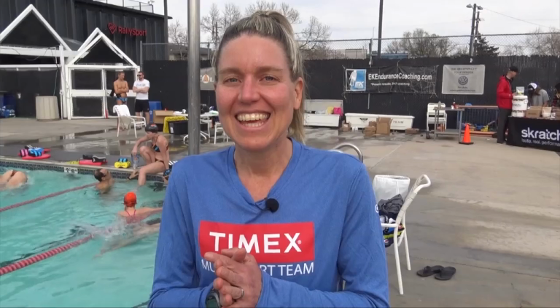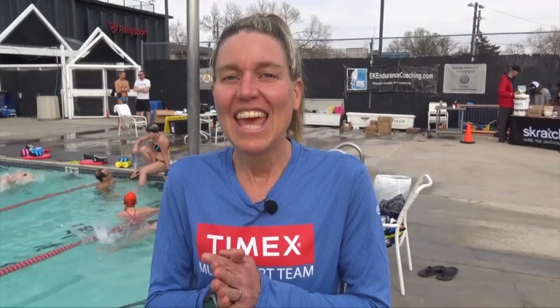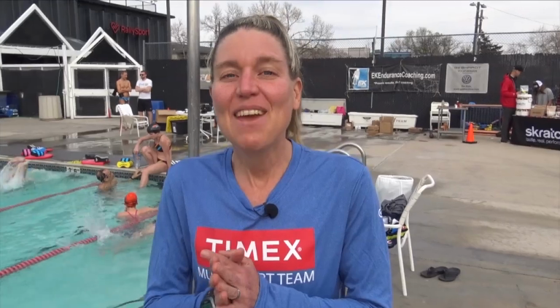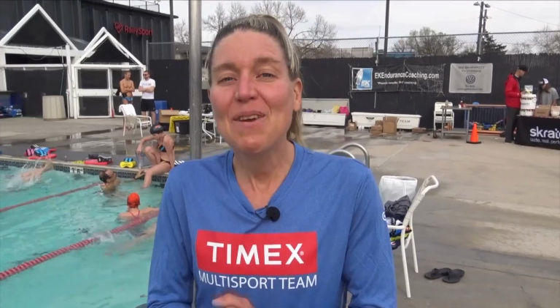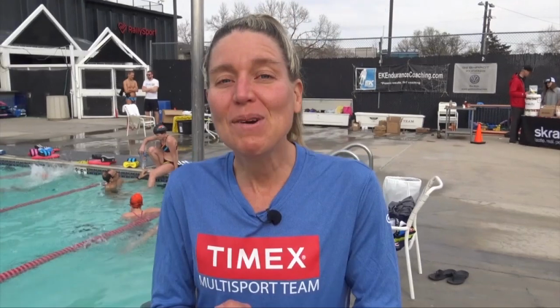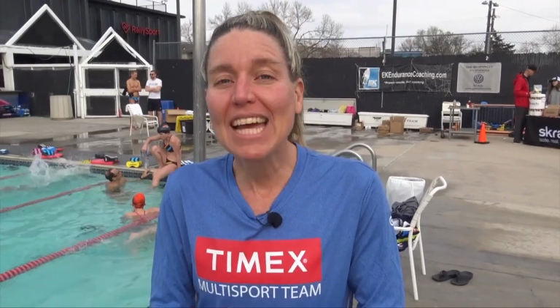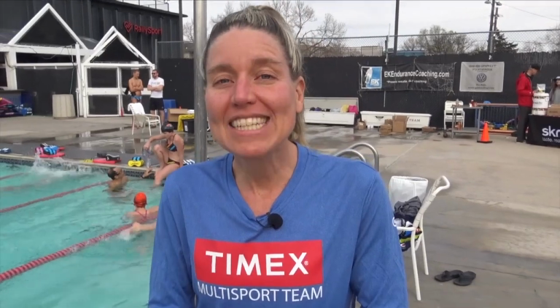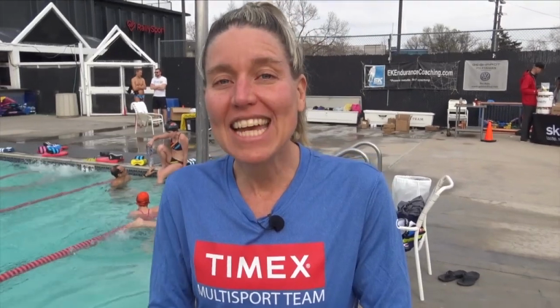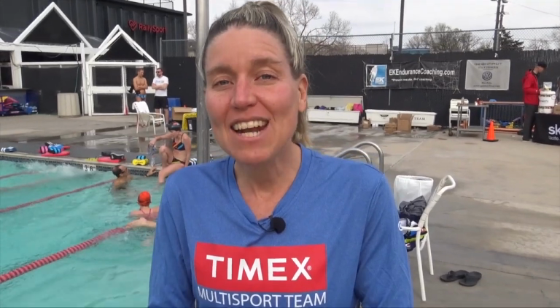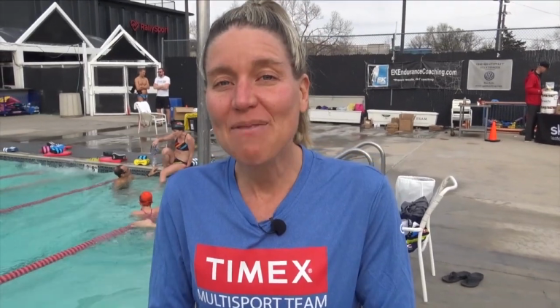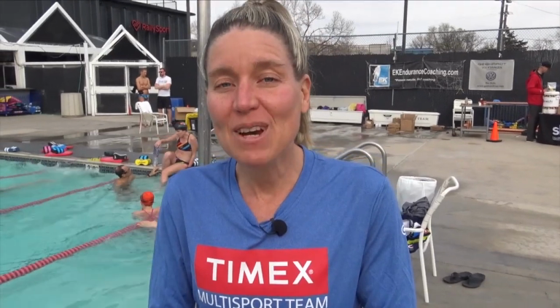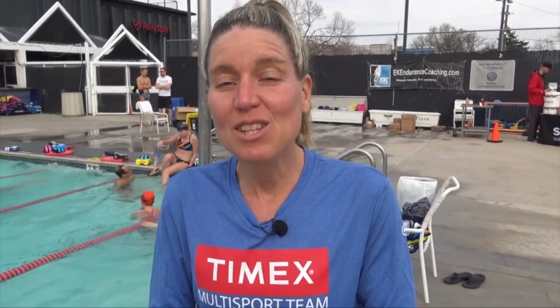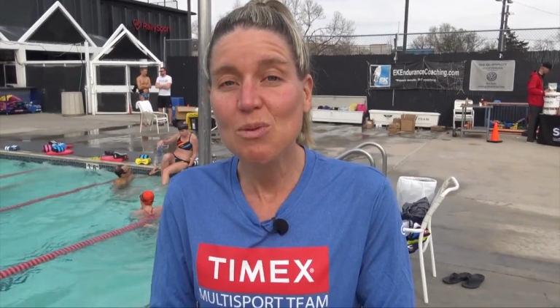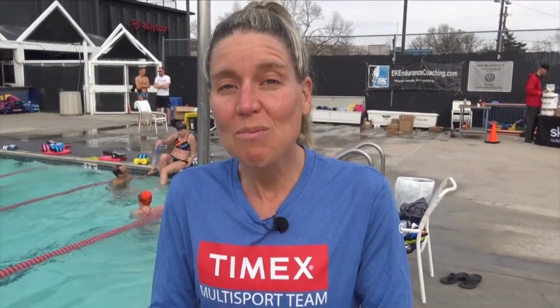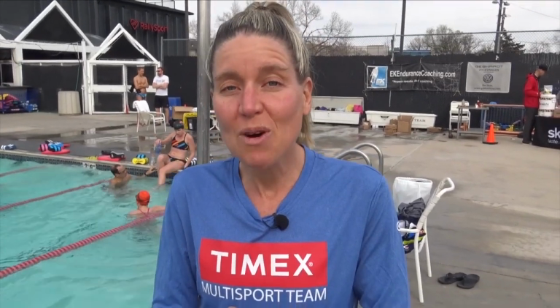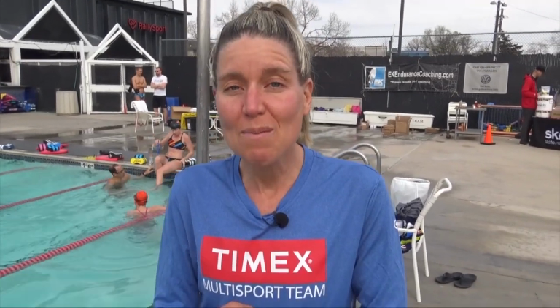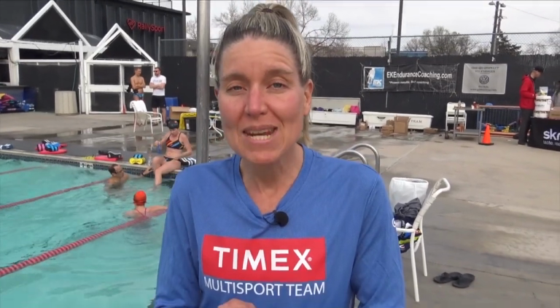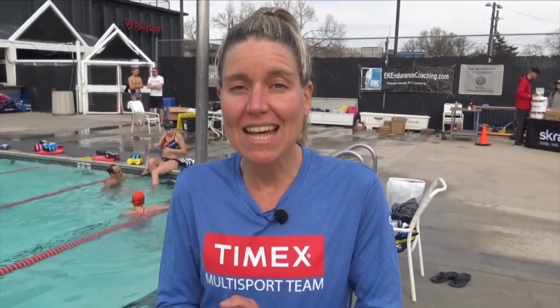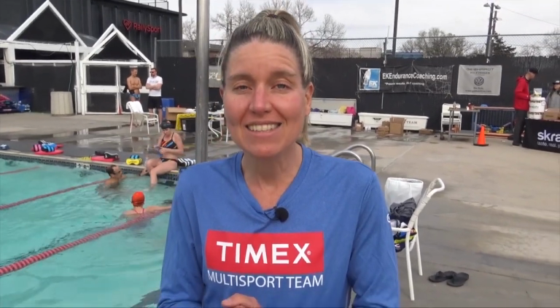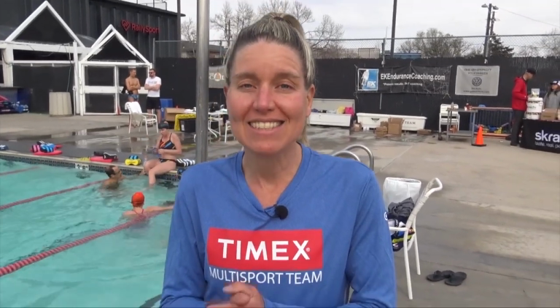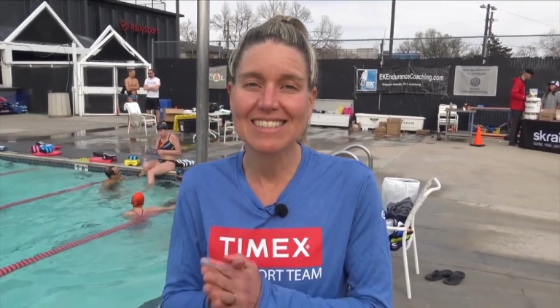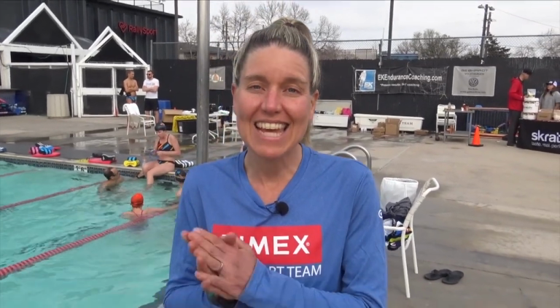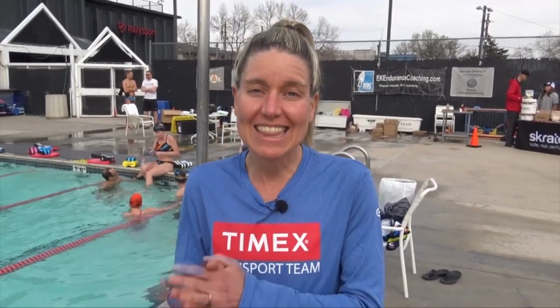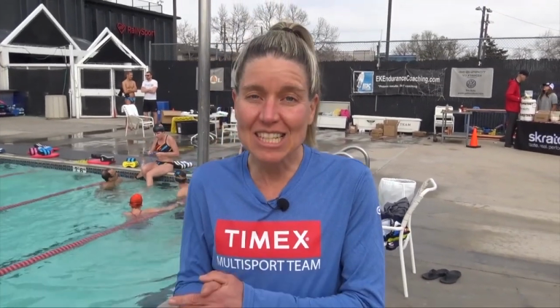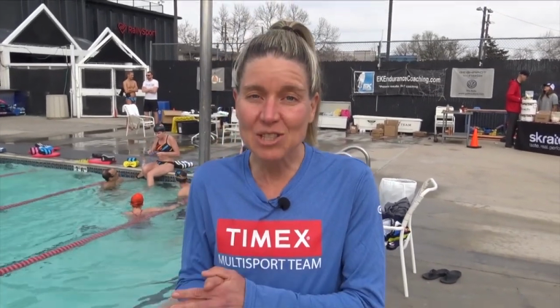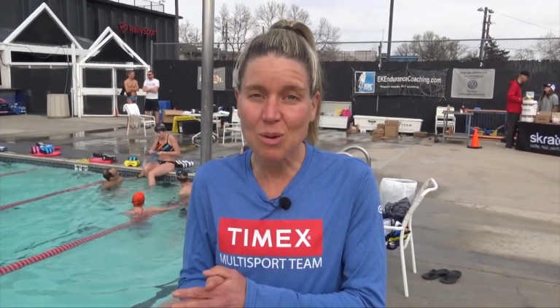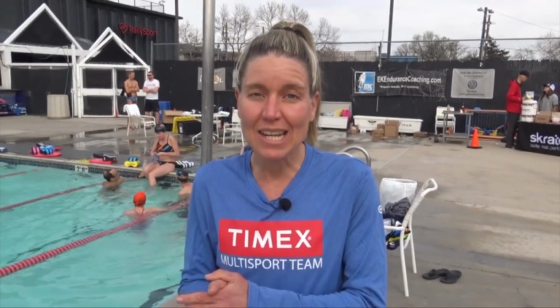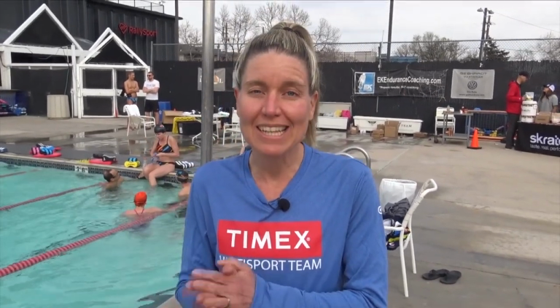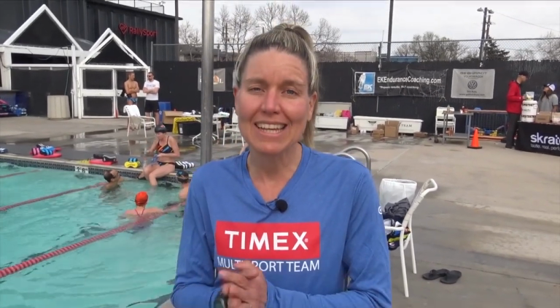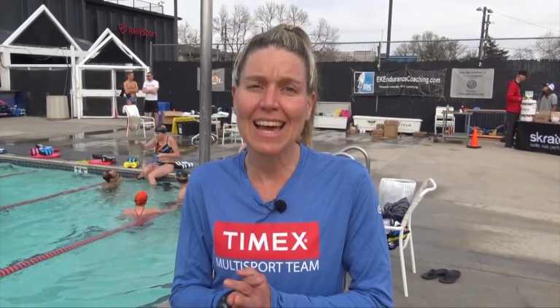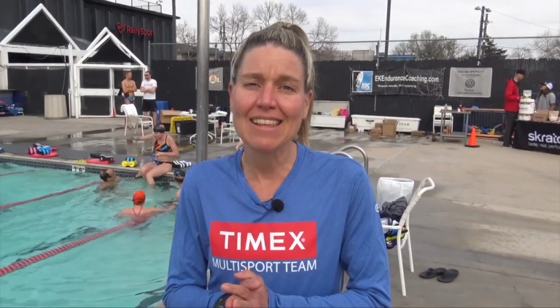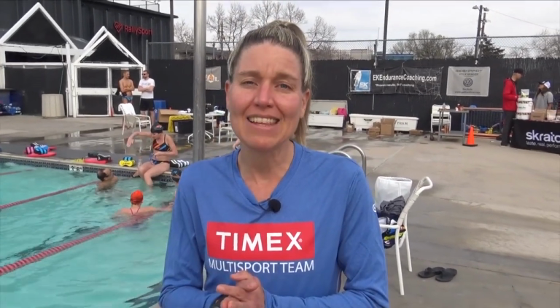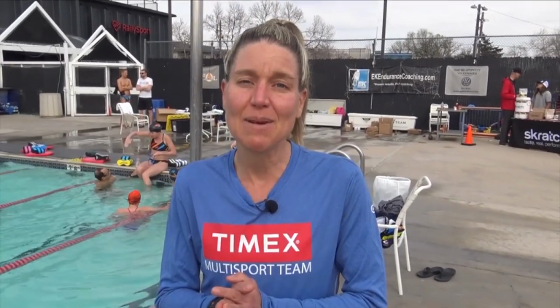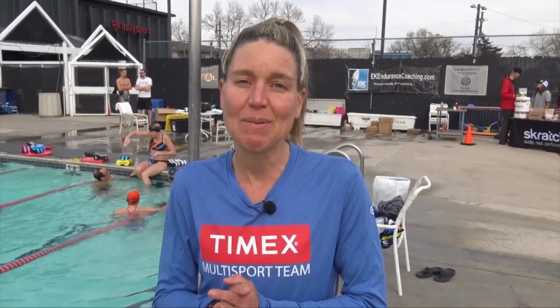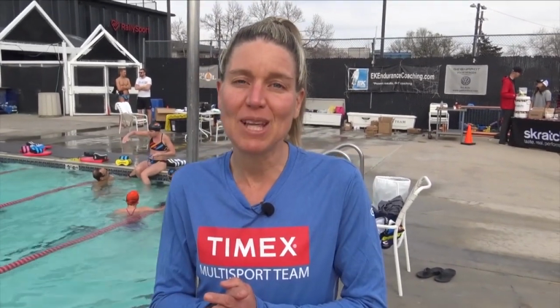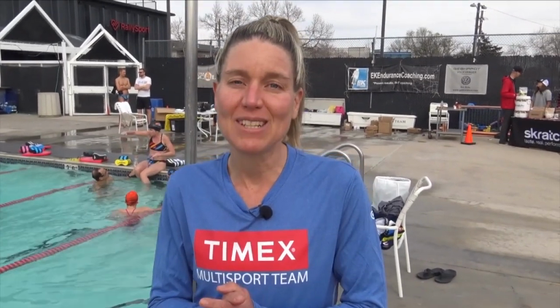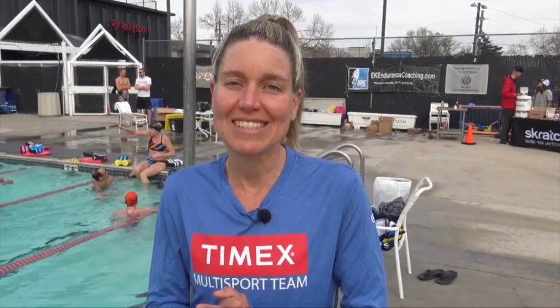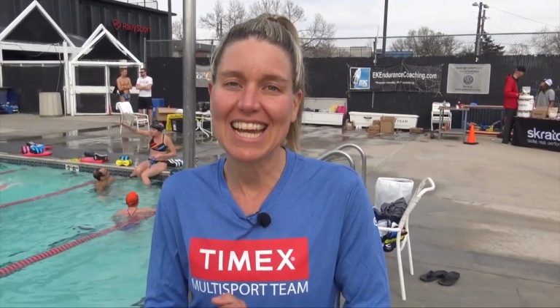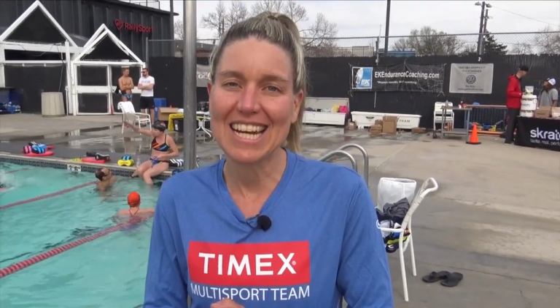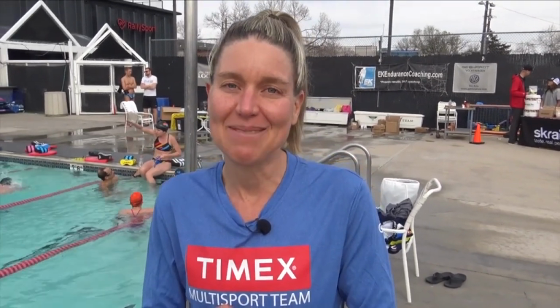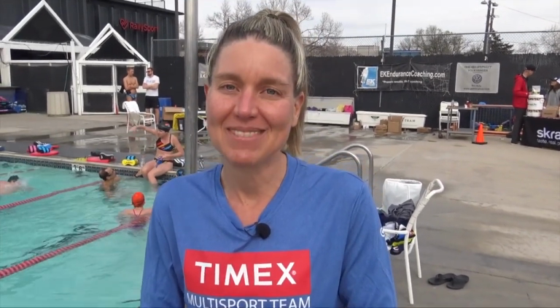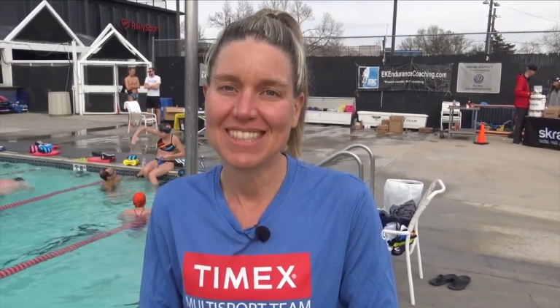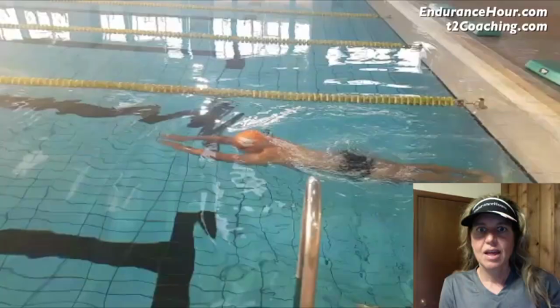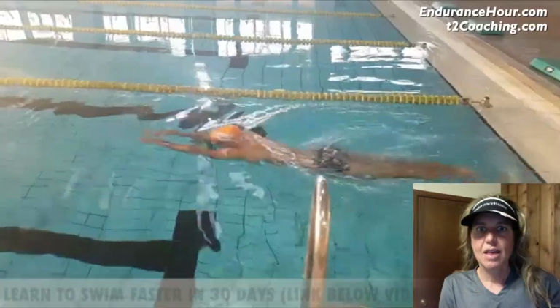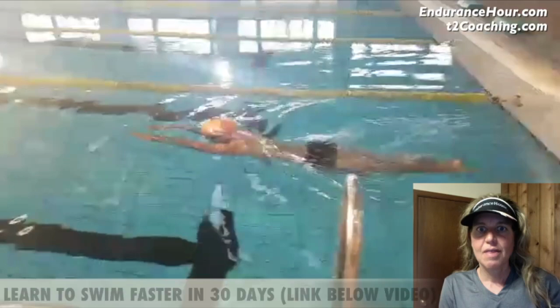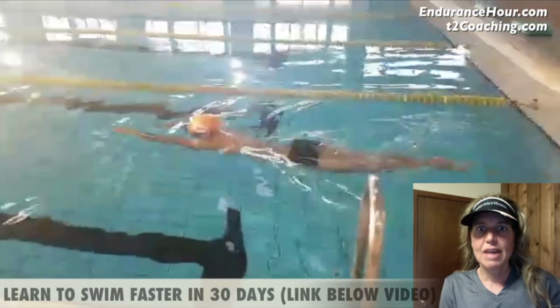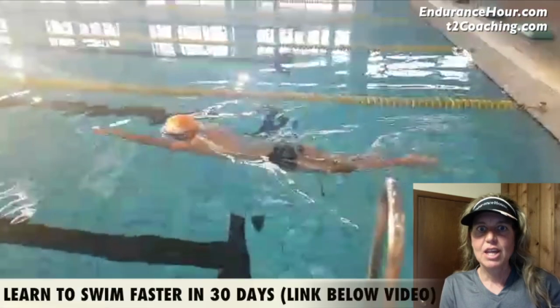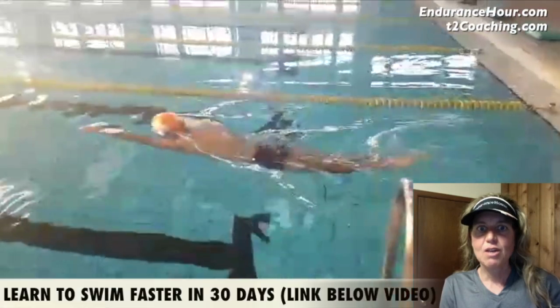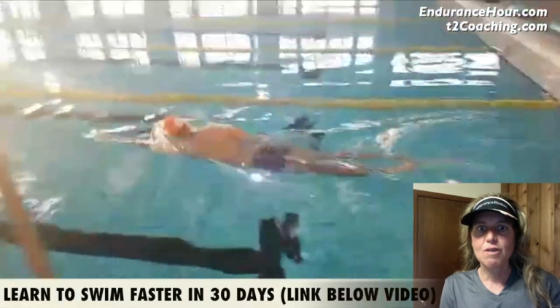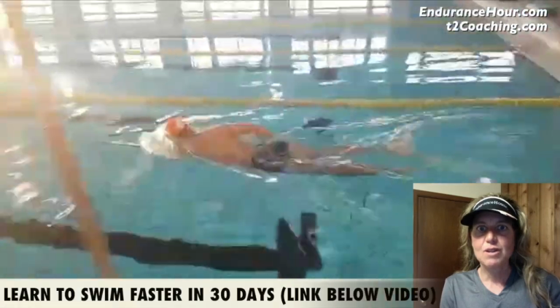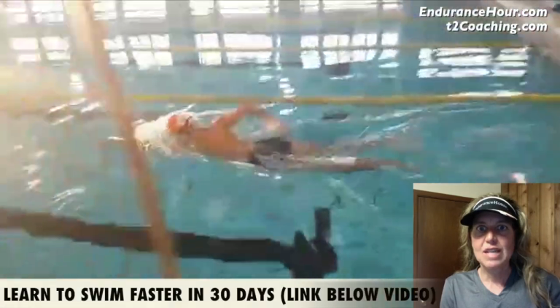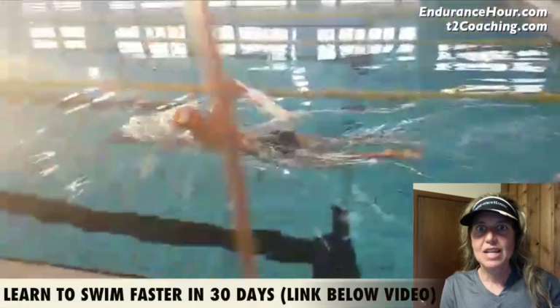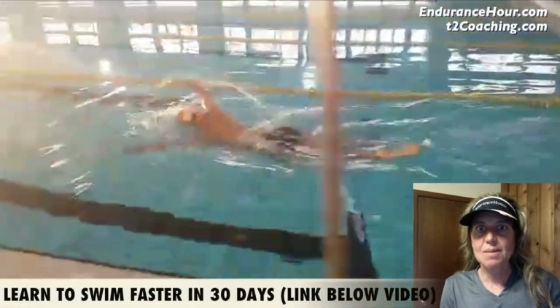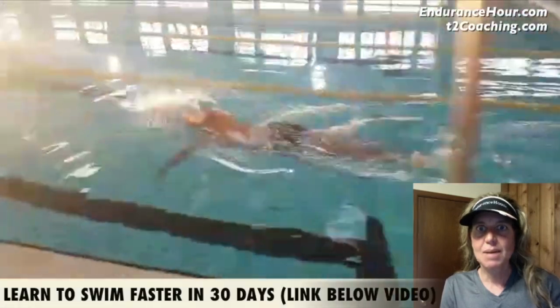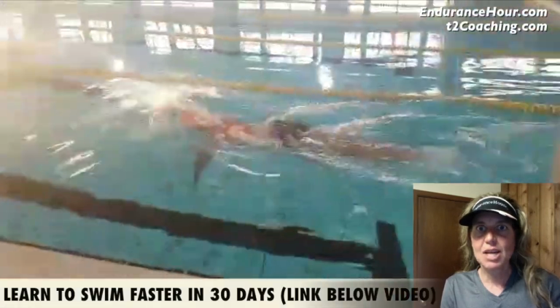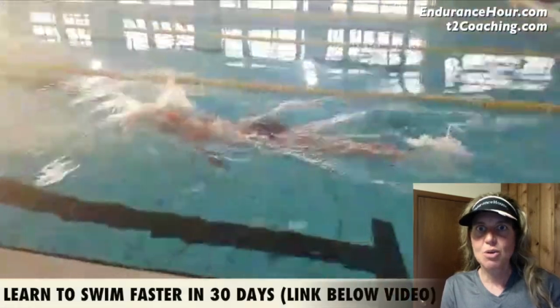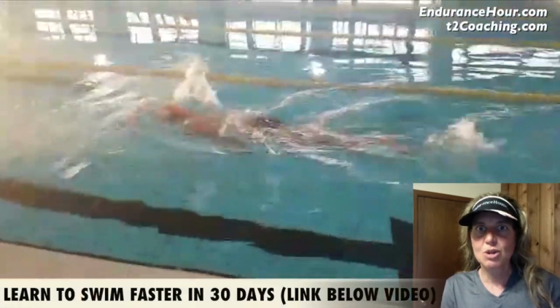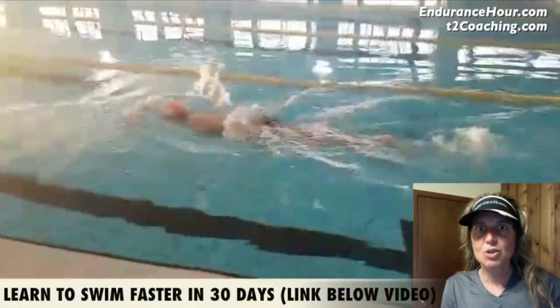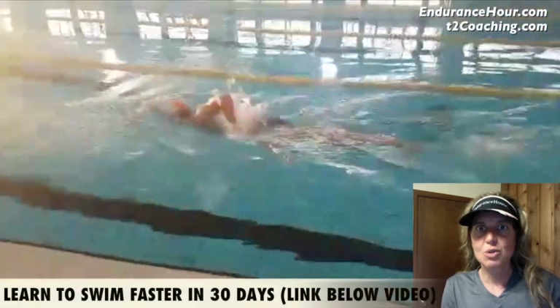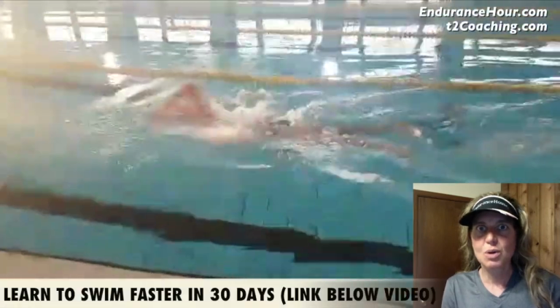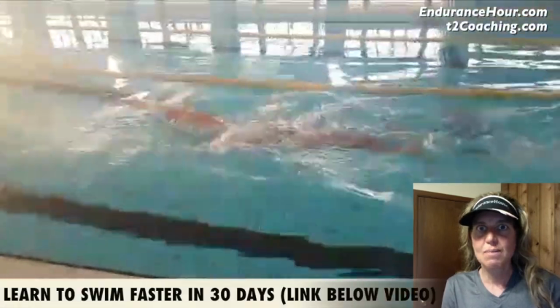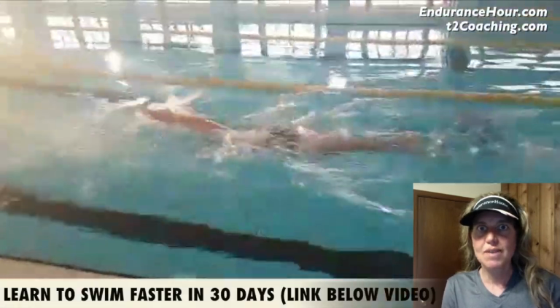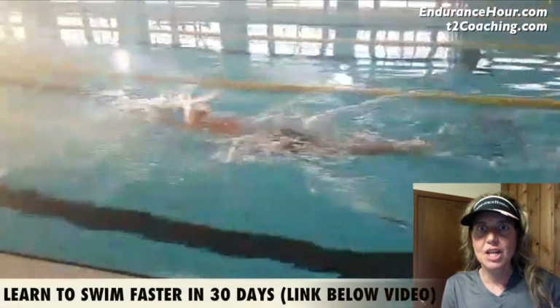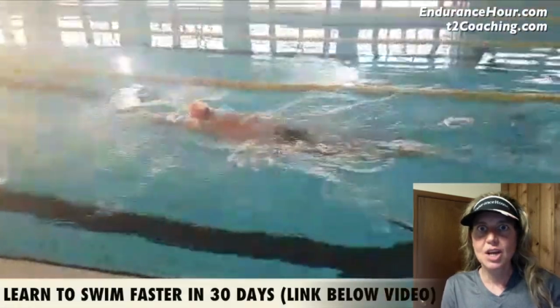If you would like to get a free swim form analysis like this one, click on the link below to sign up. Thank you for sending me your swim video.